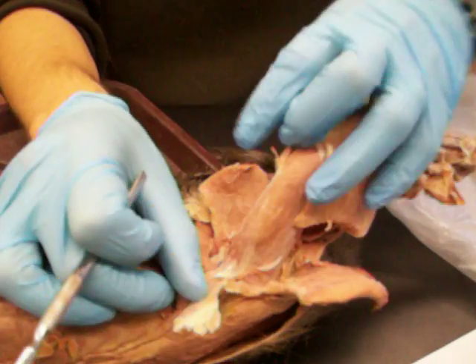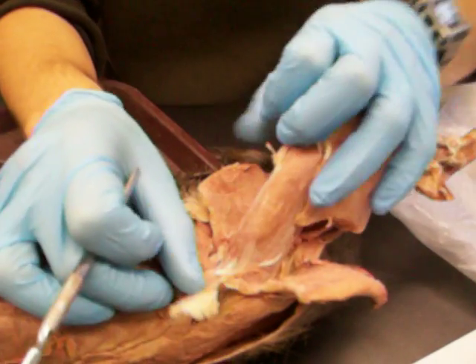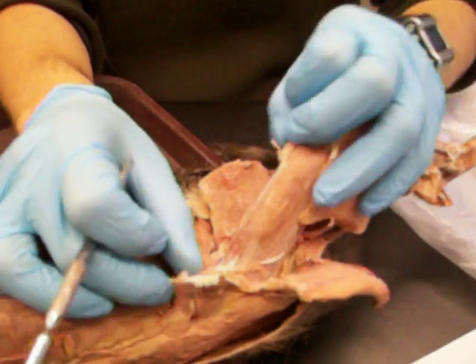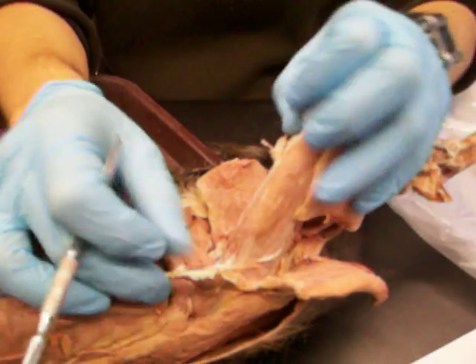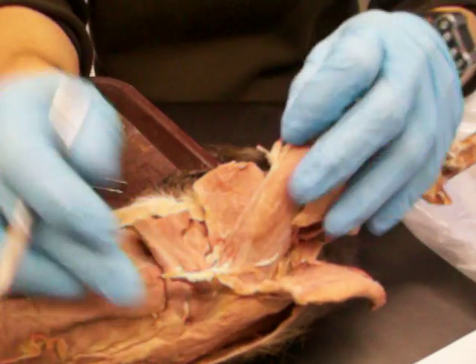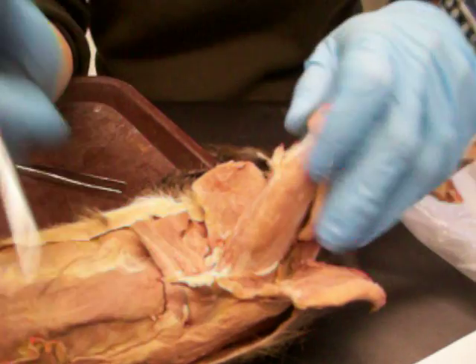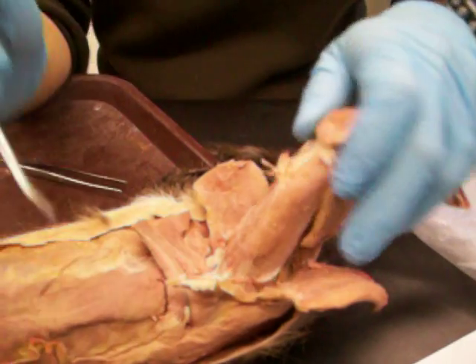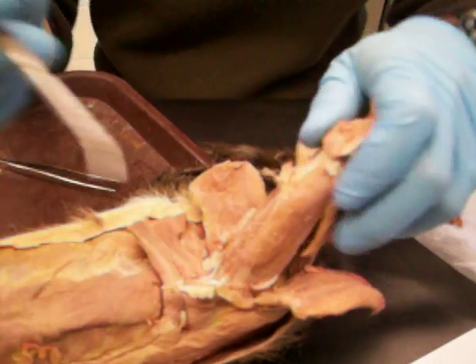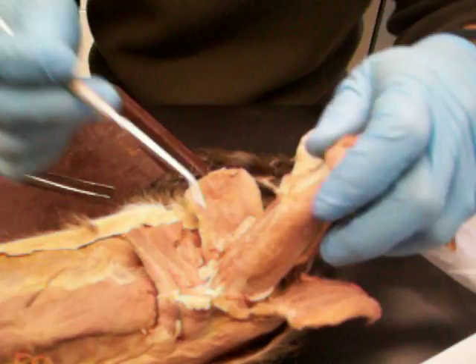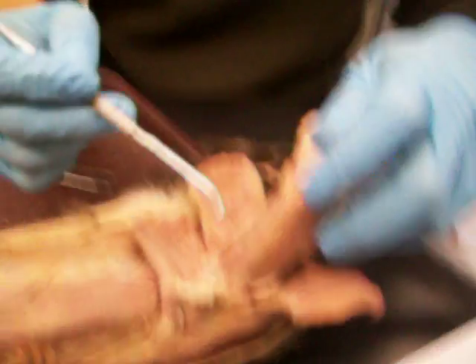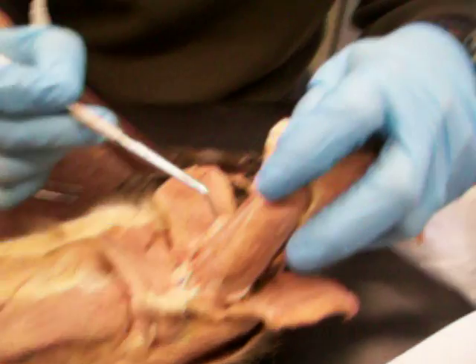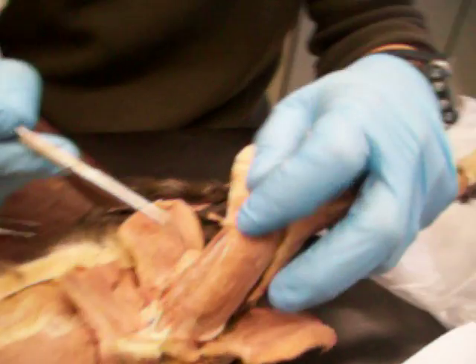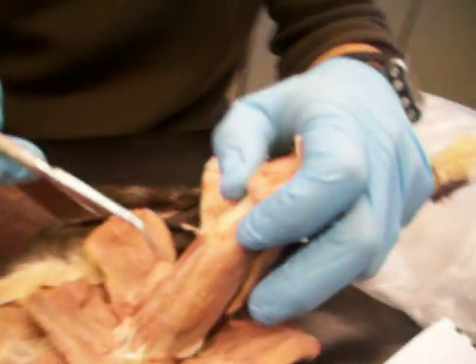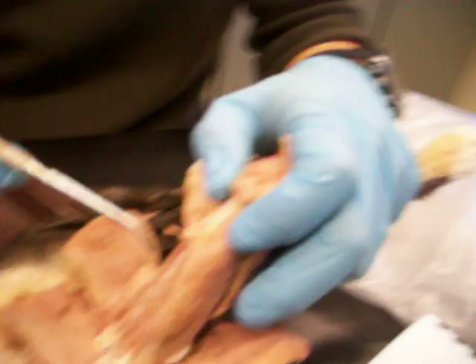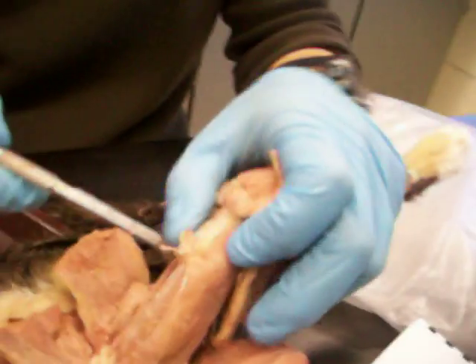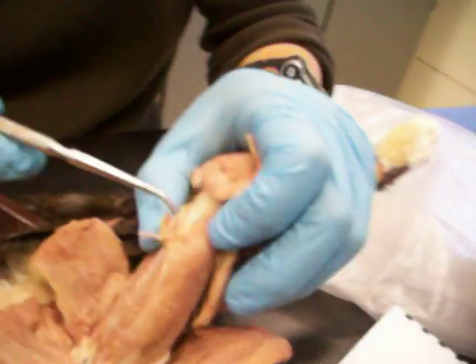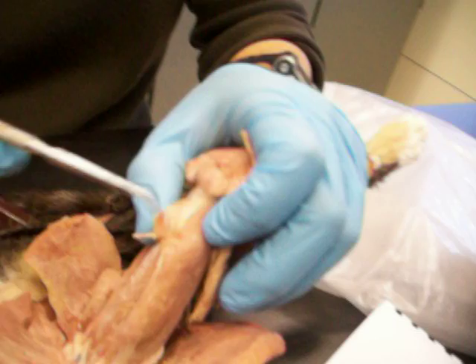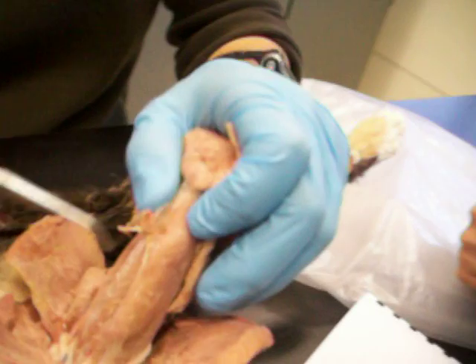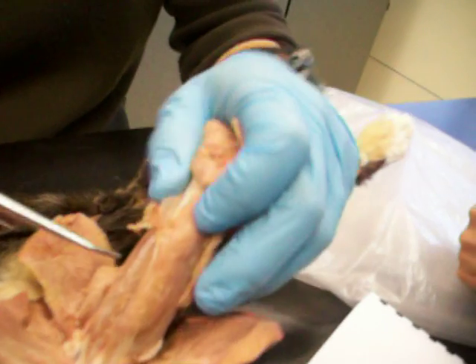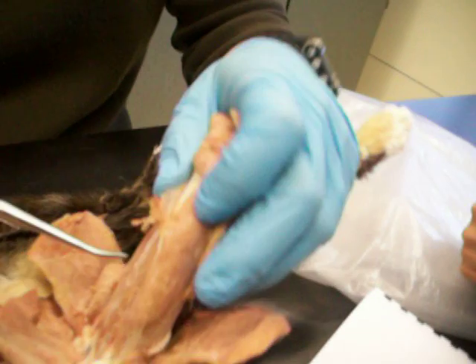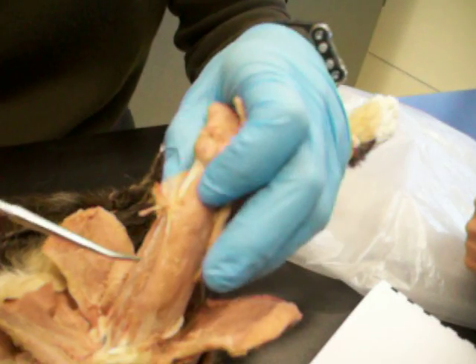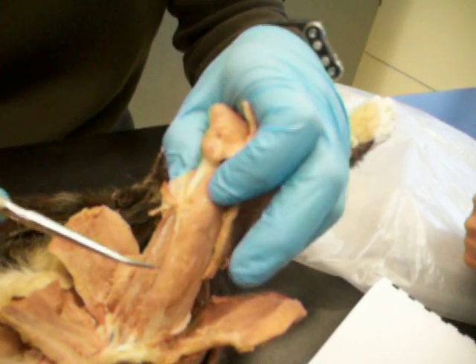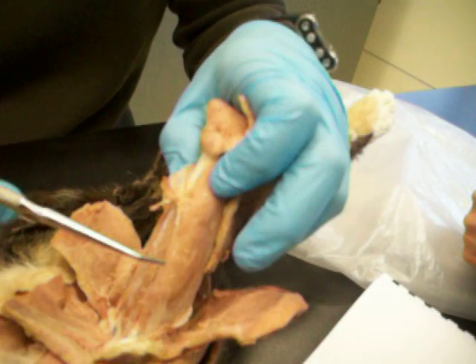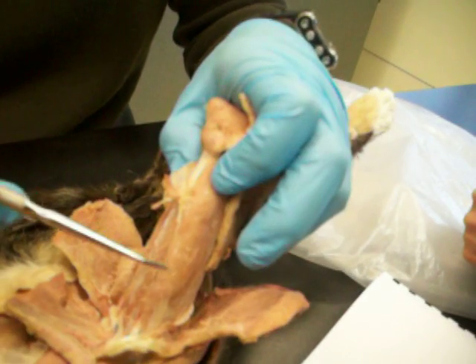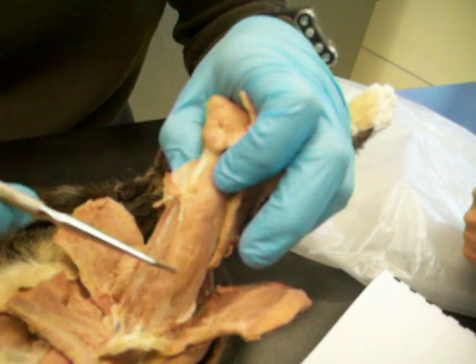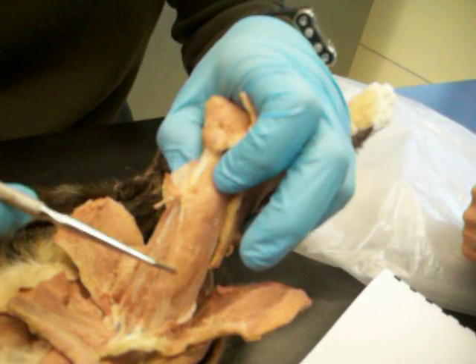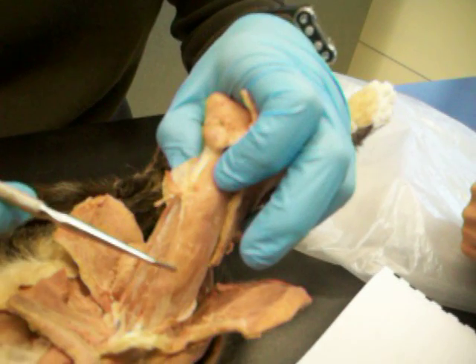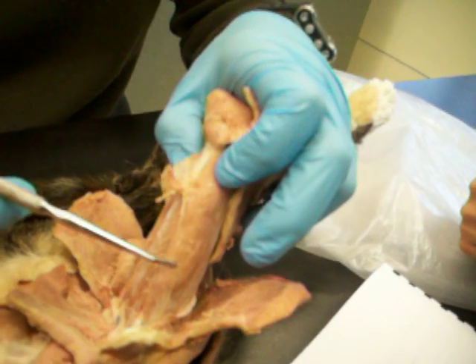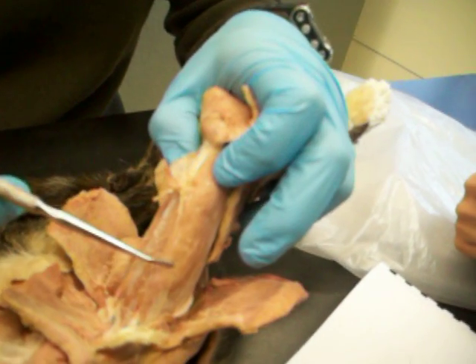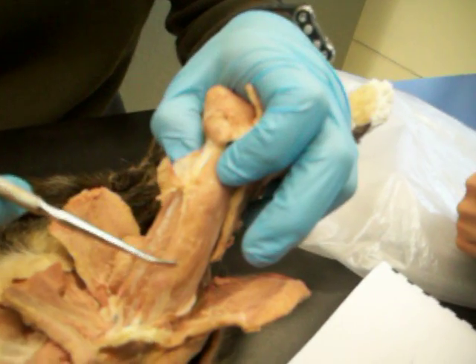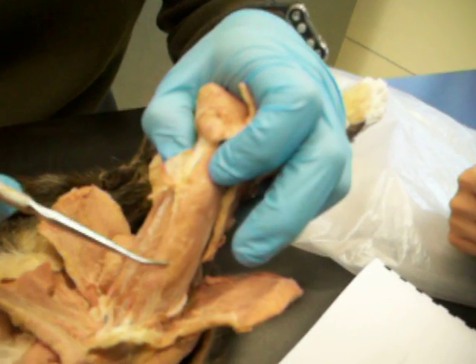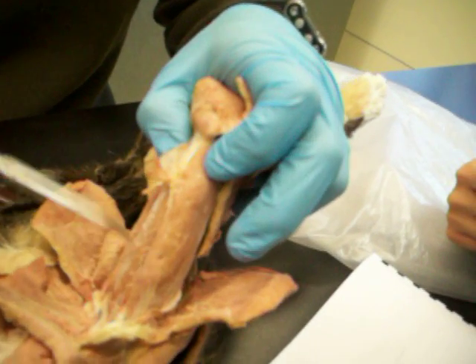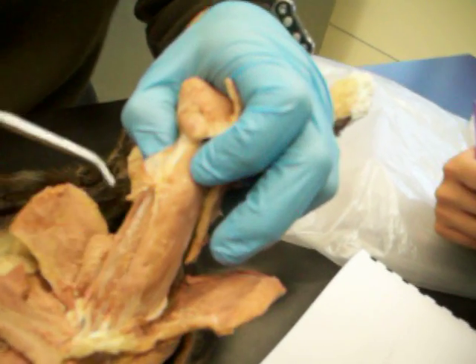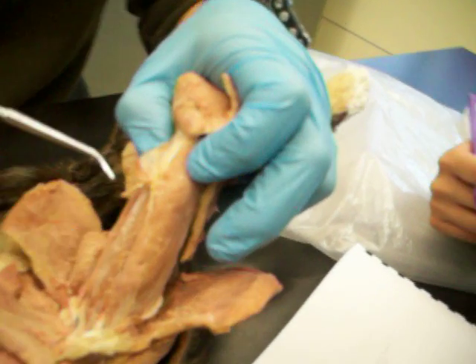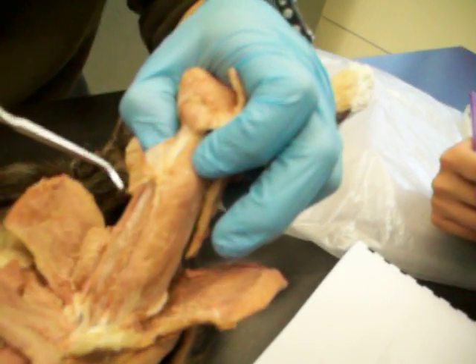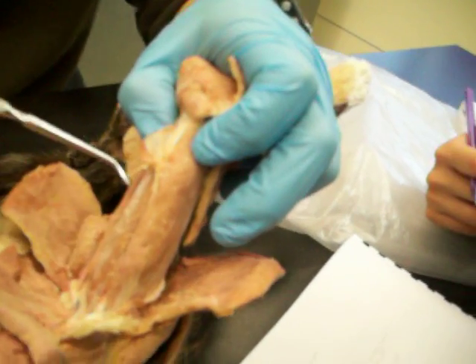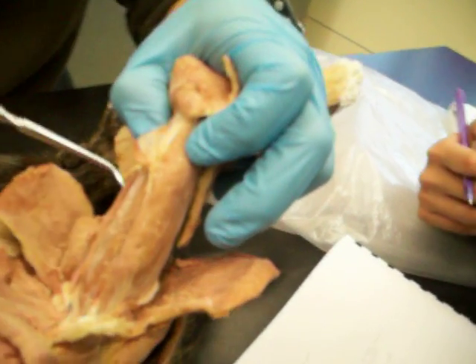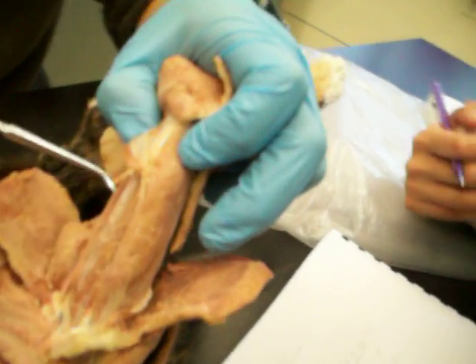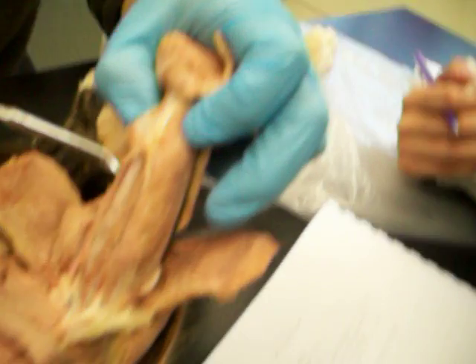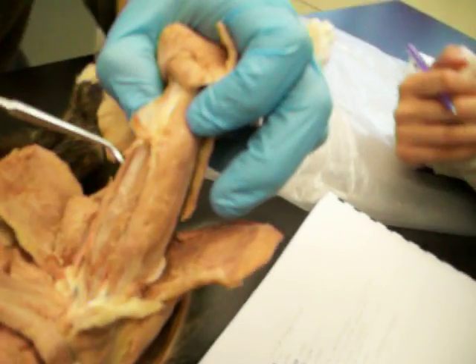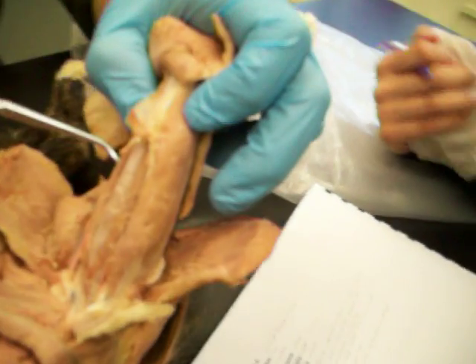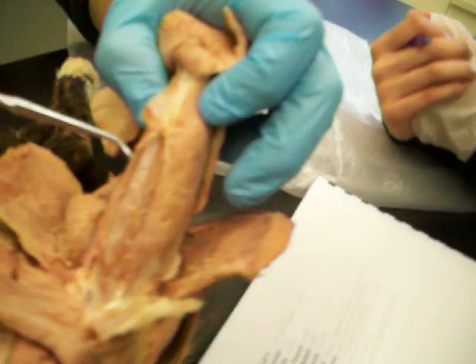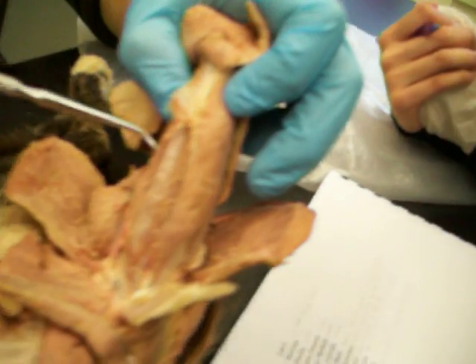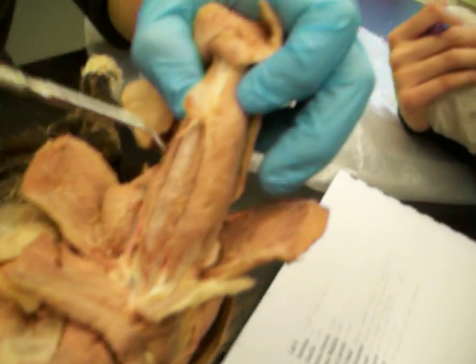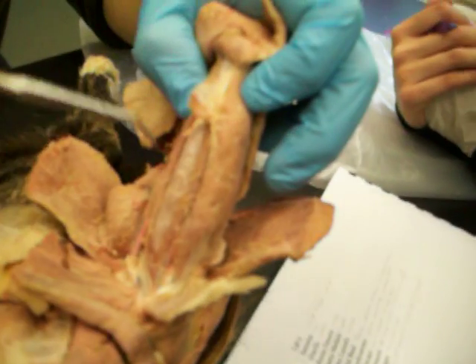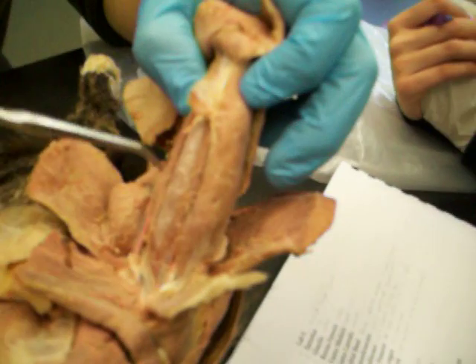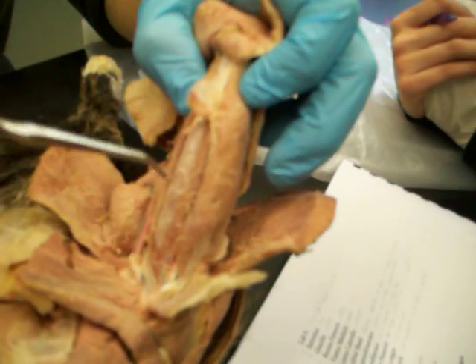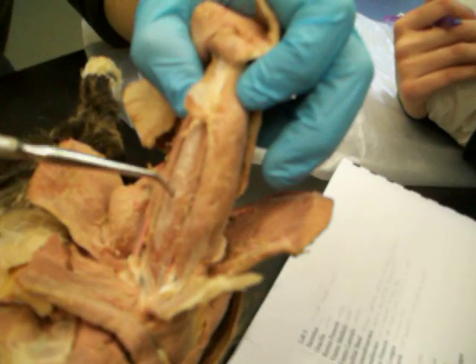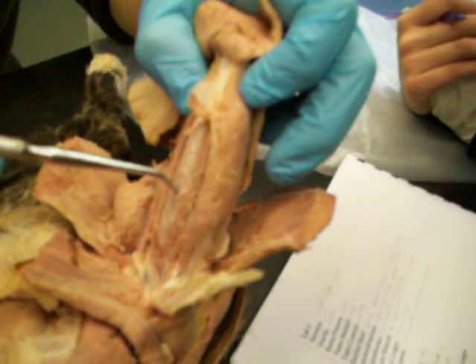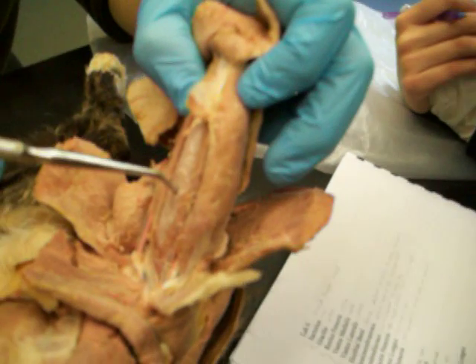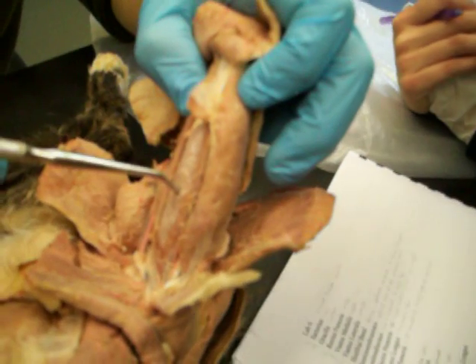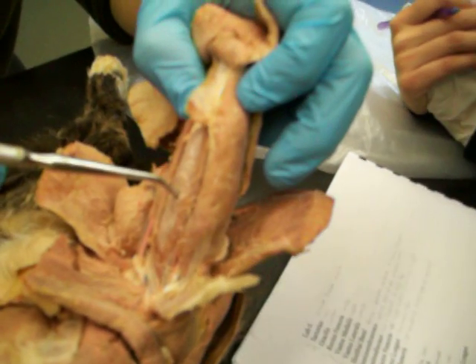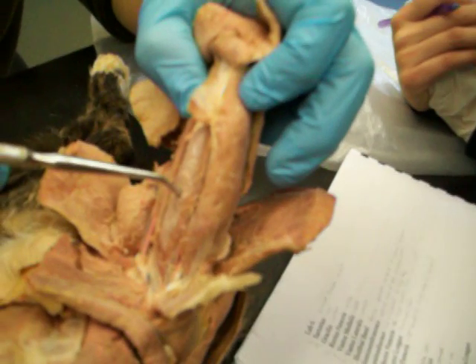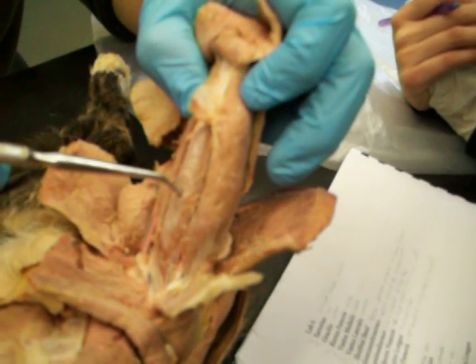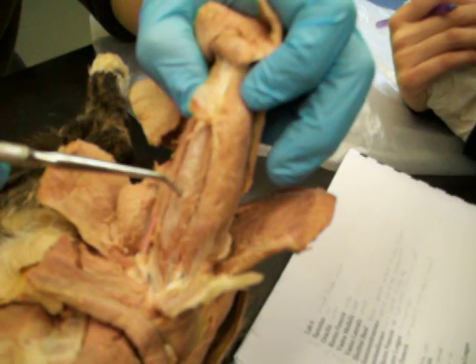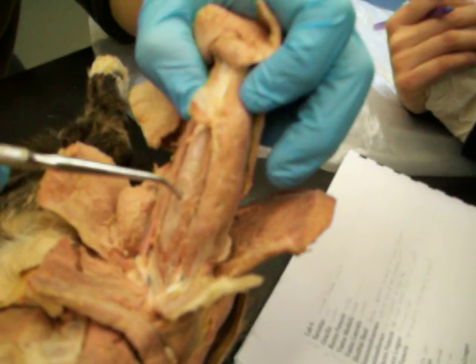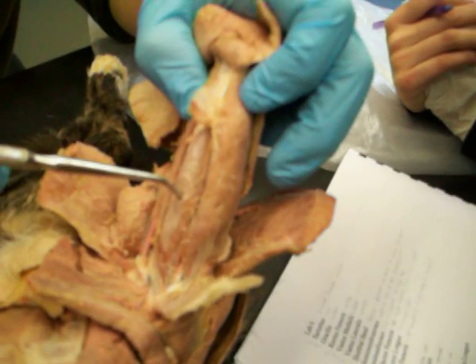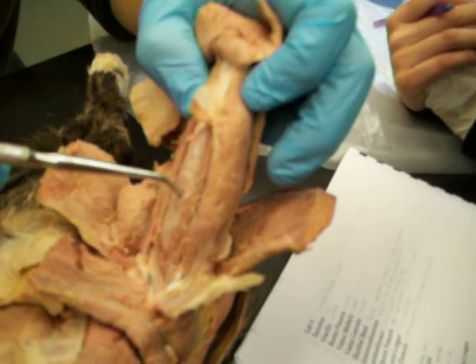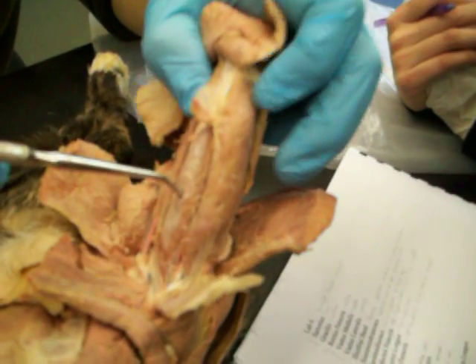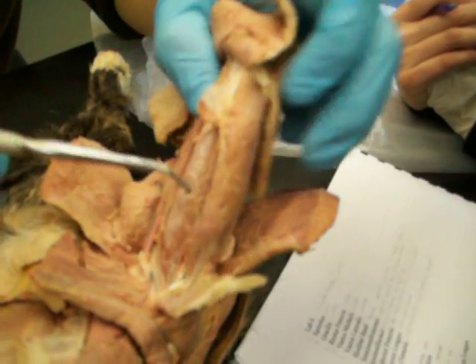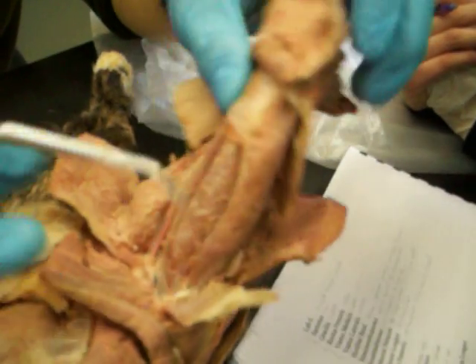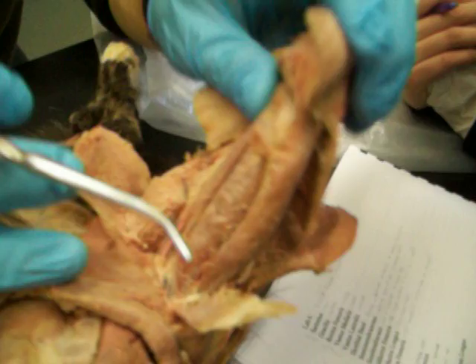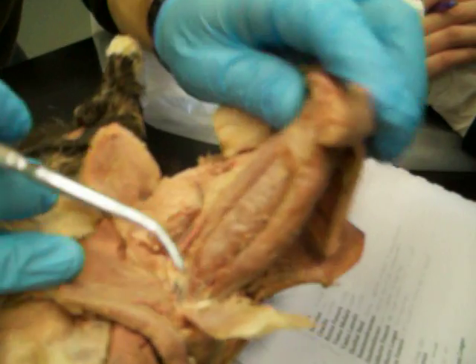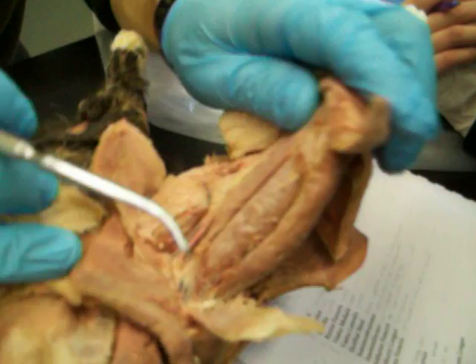Moving that all the way, you can see the quads — three to four quad muscles: vastus lateralis, vastus medialis, and rectus femoris.